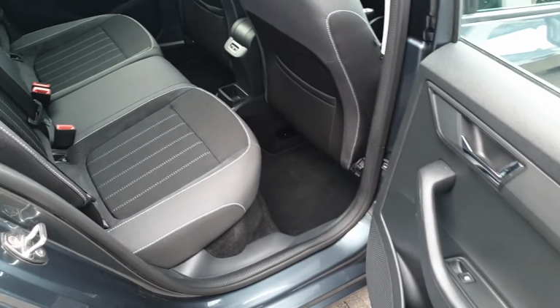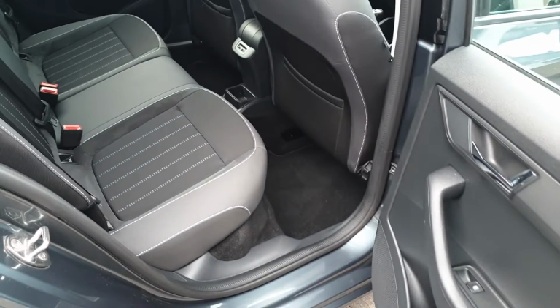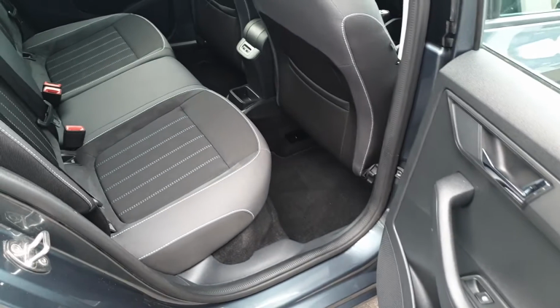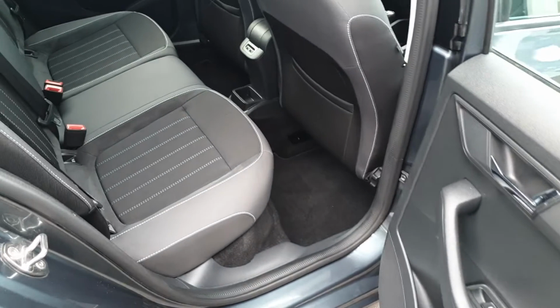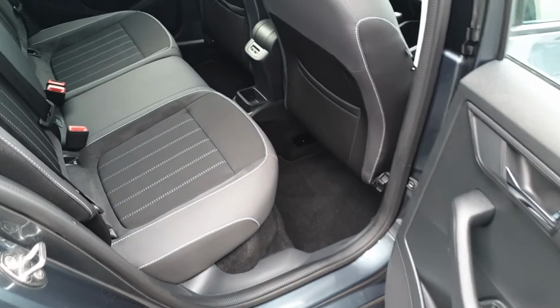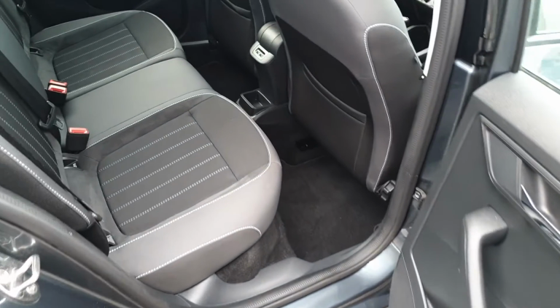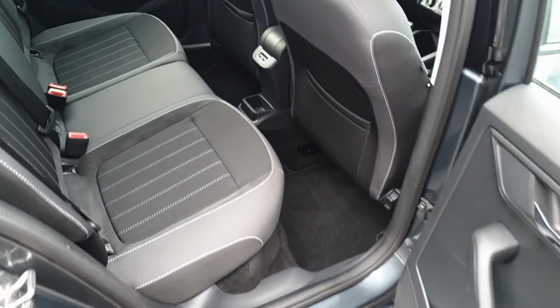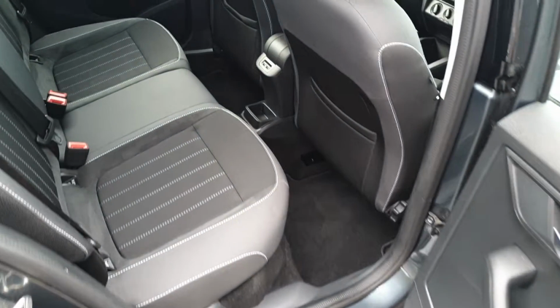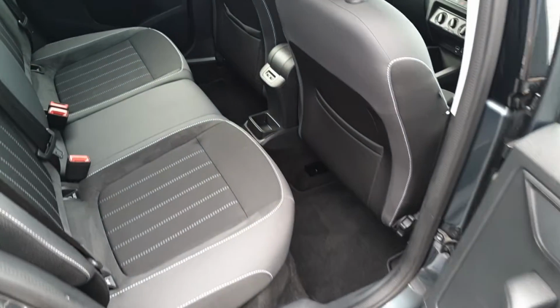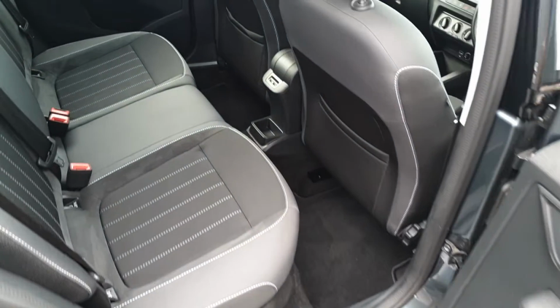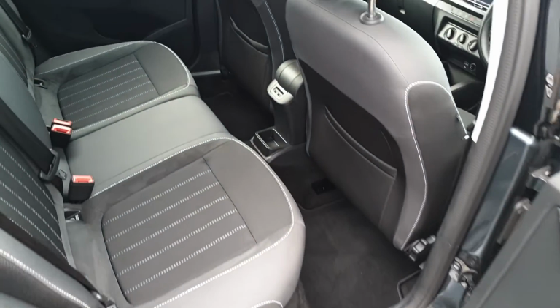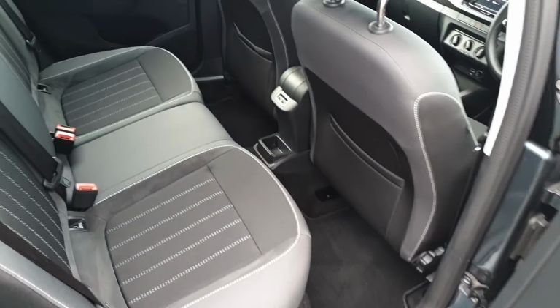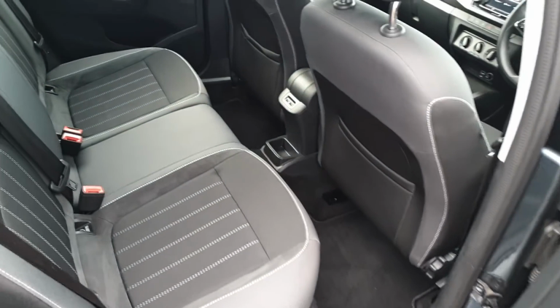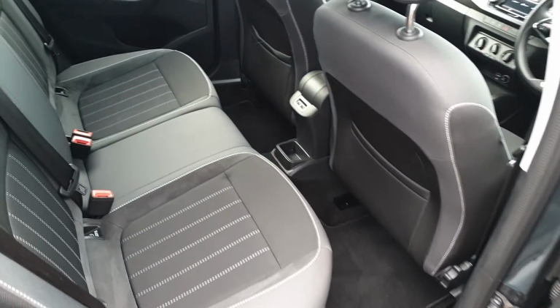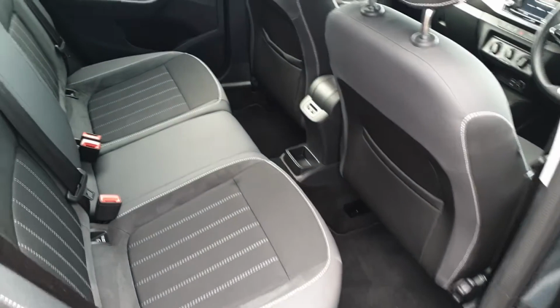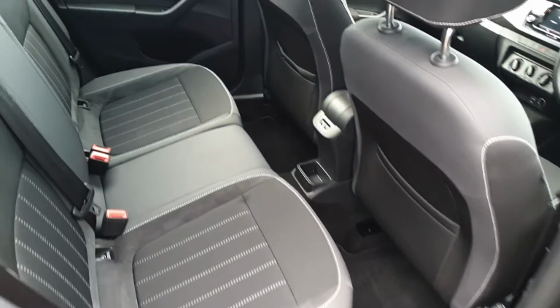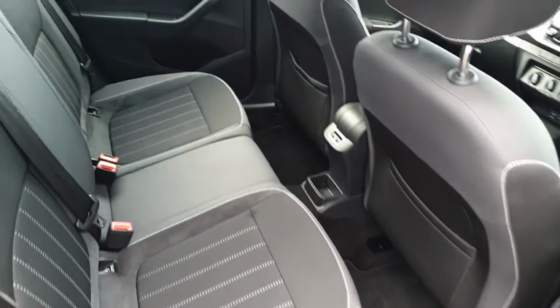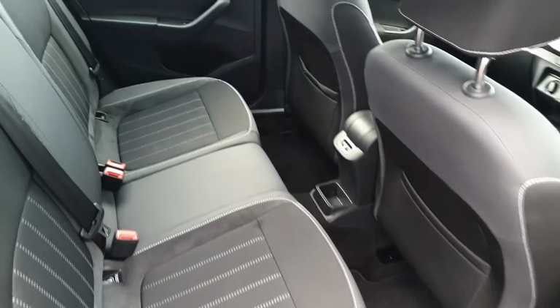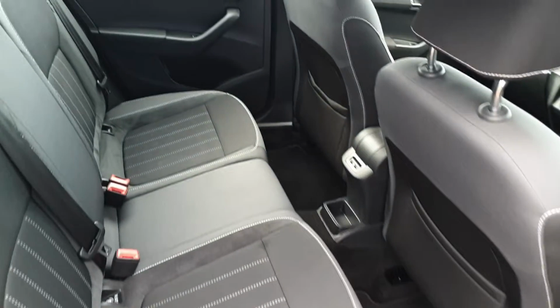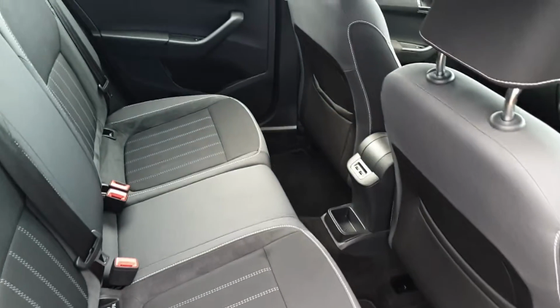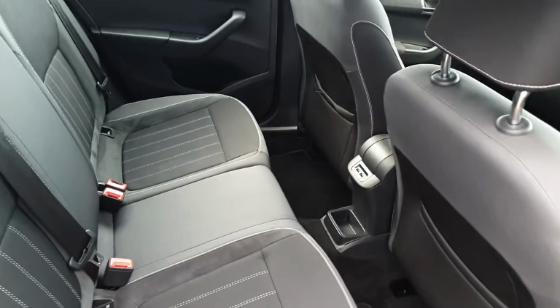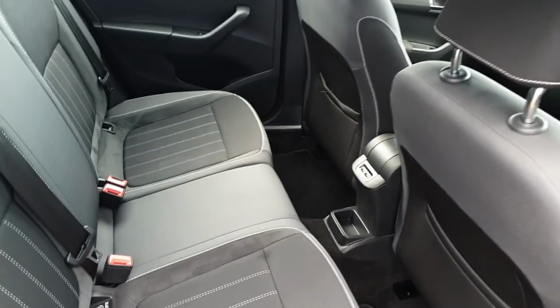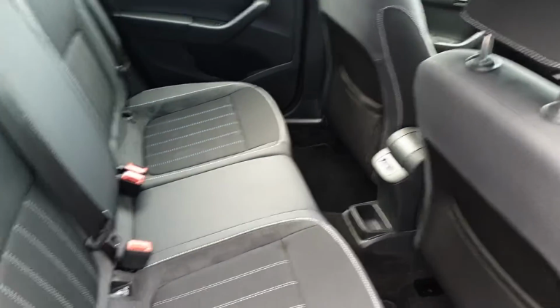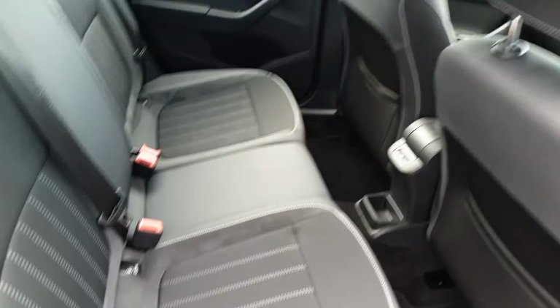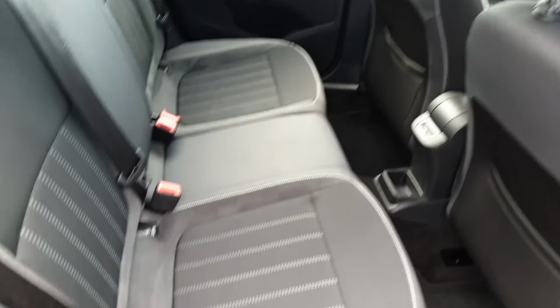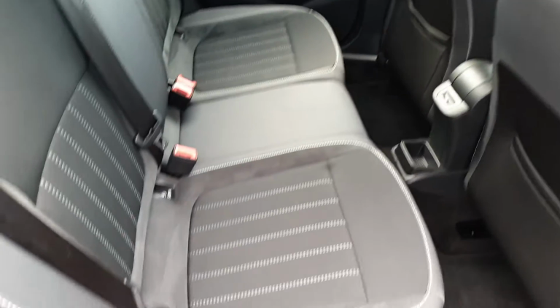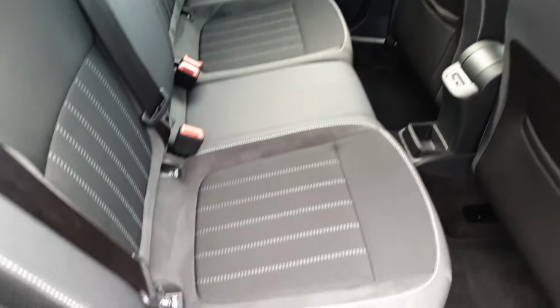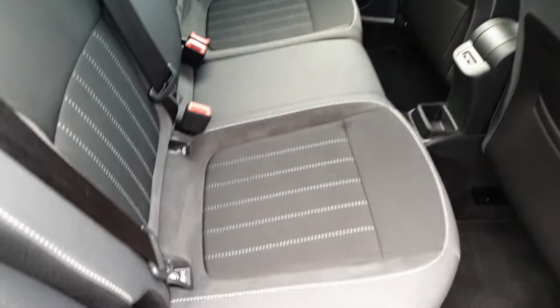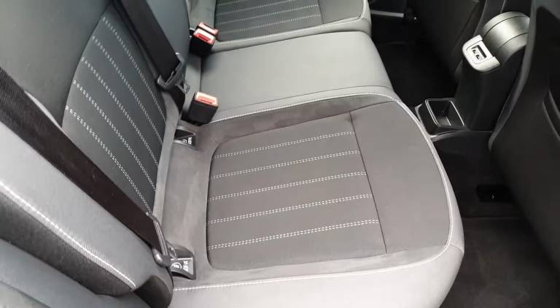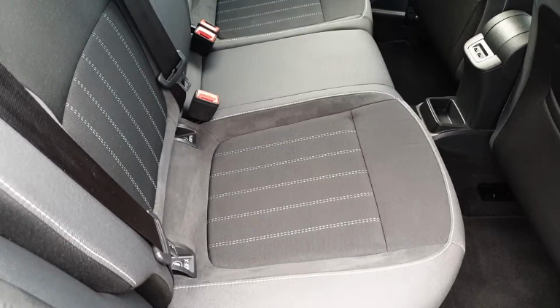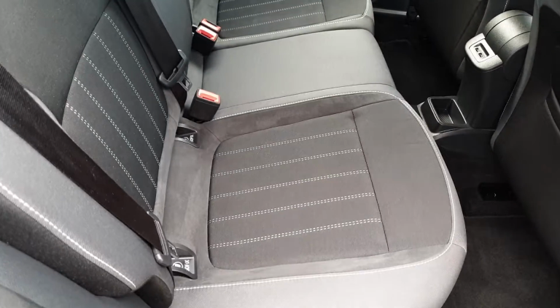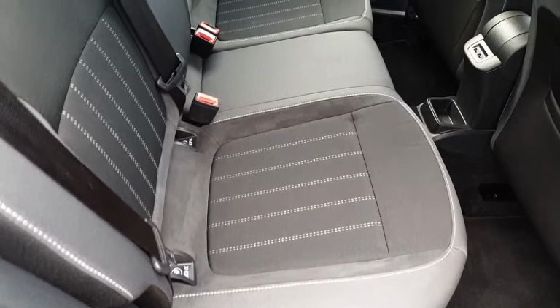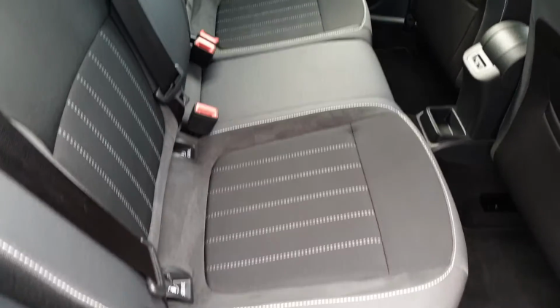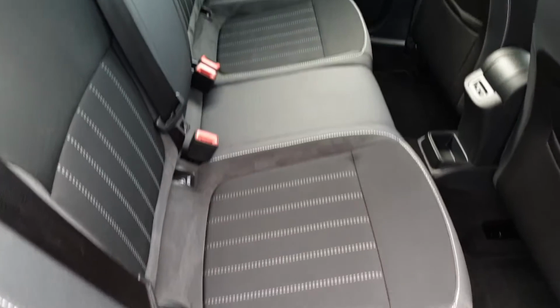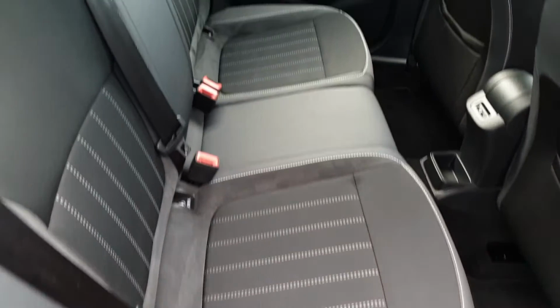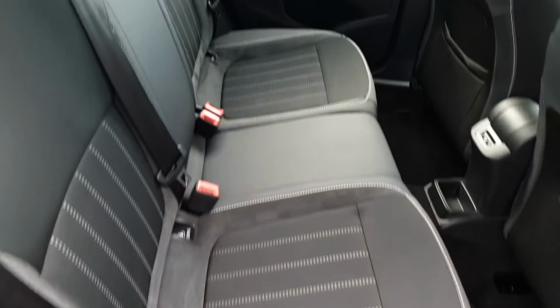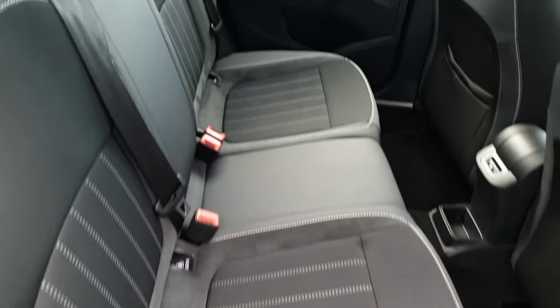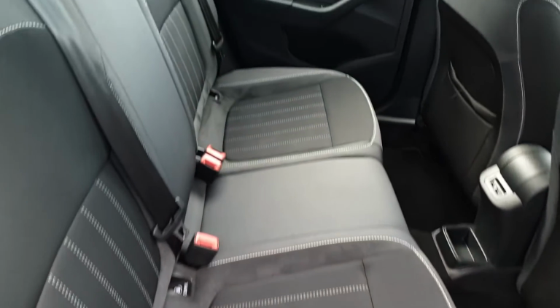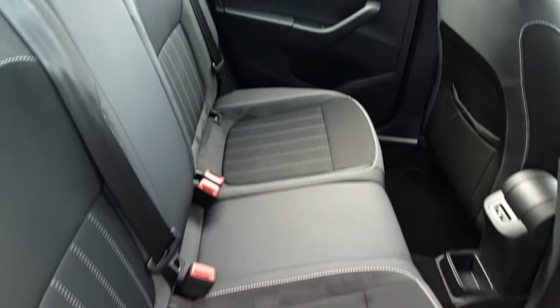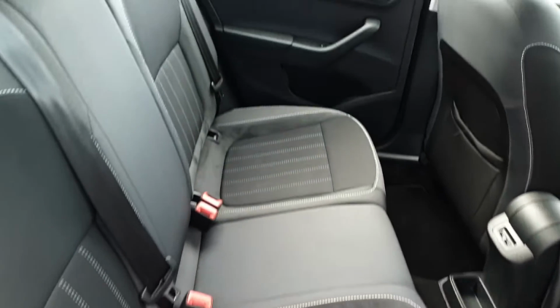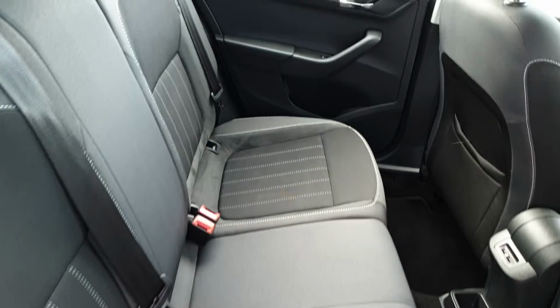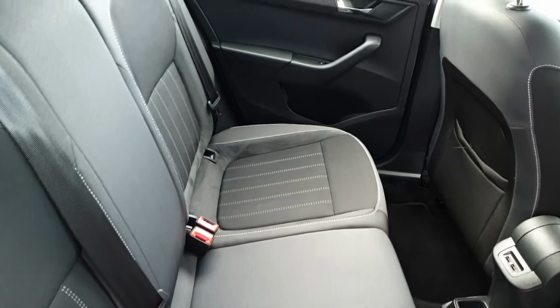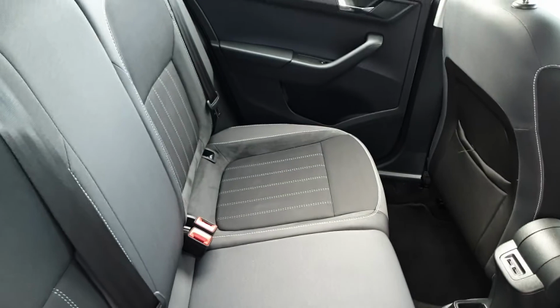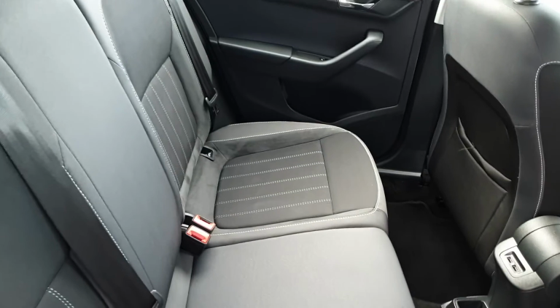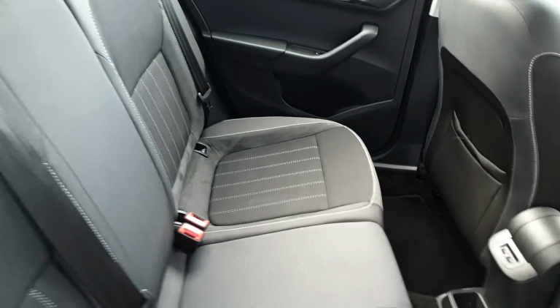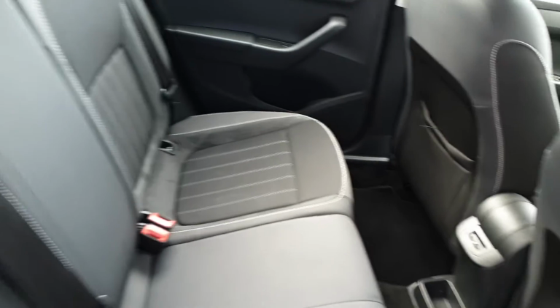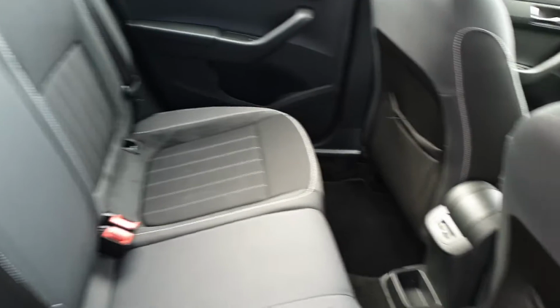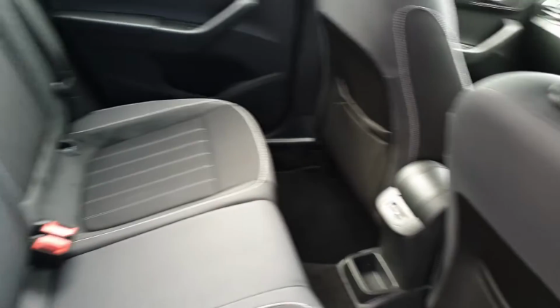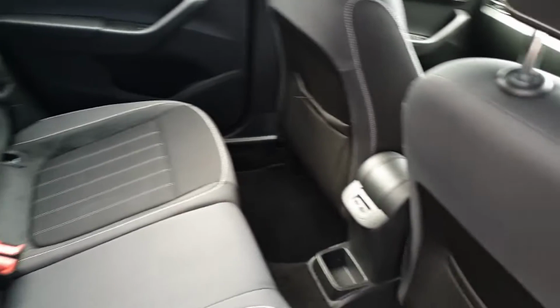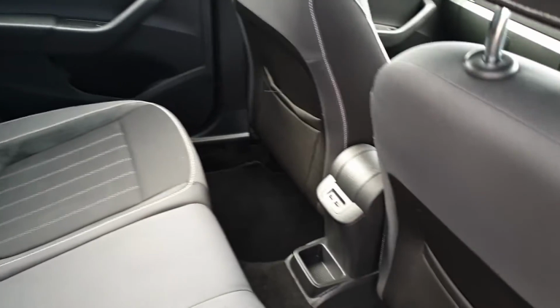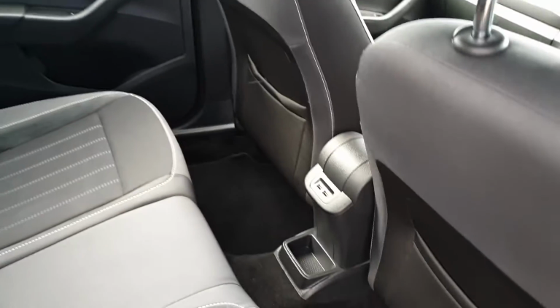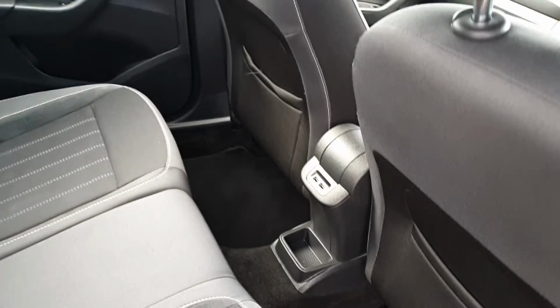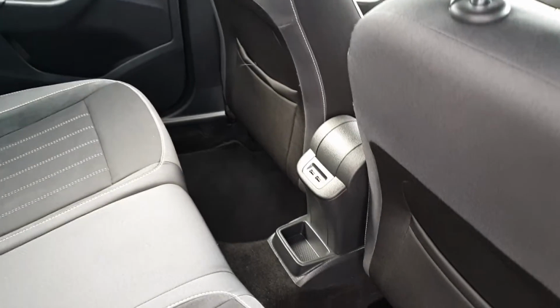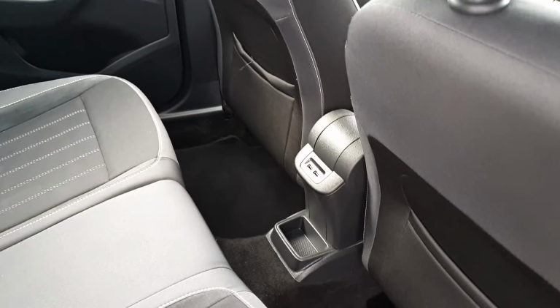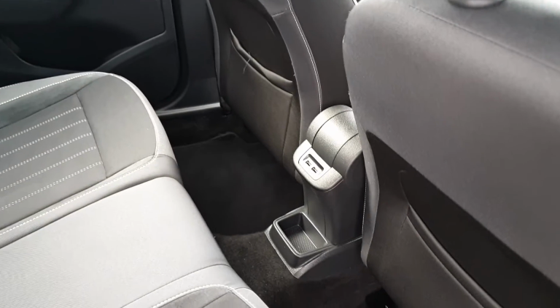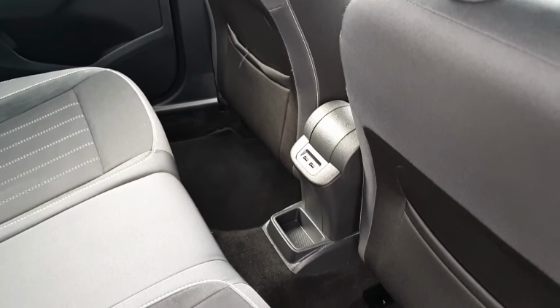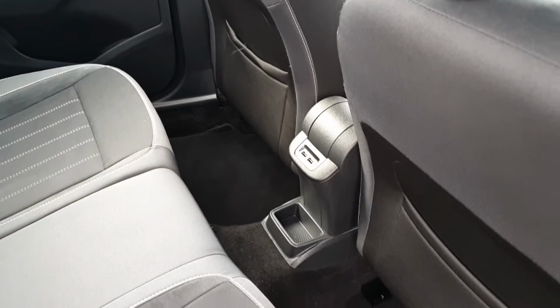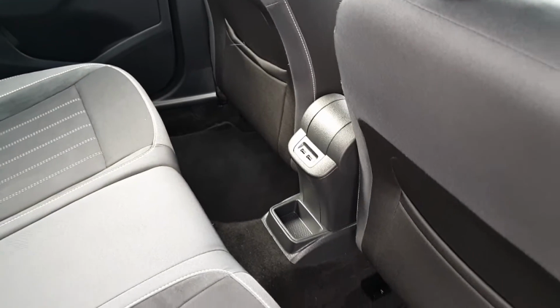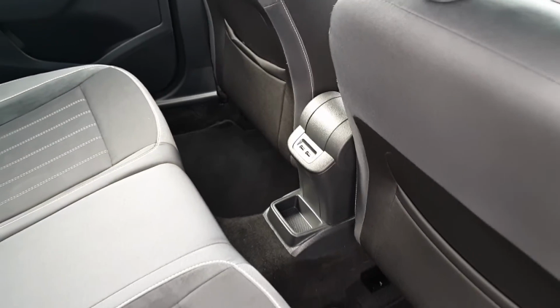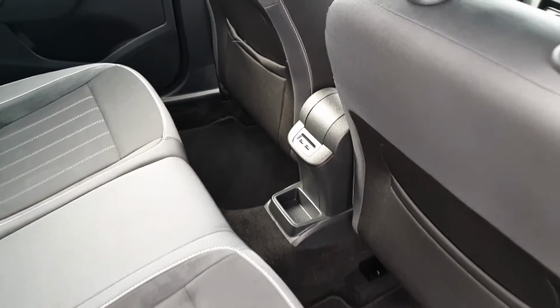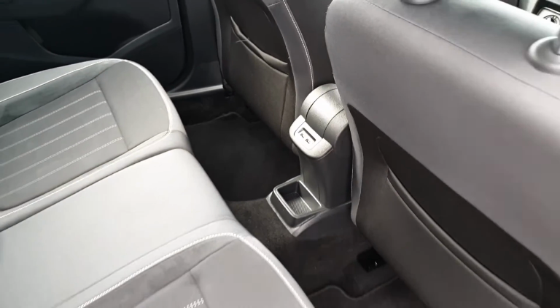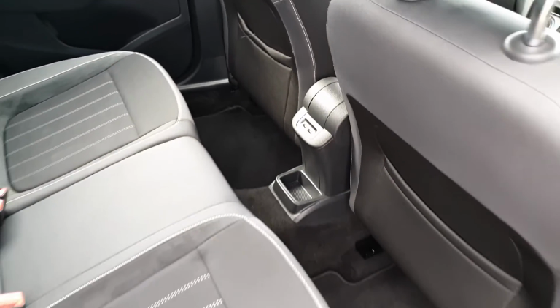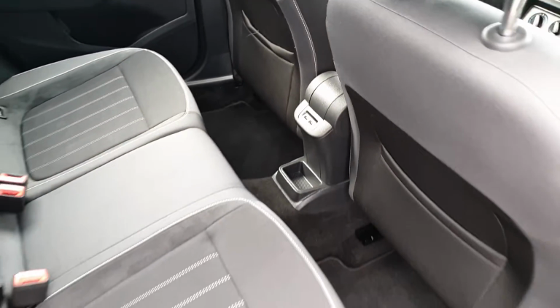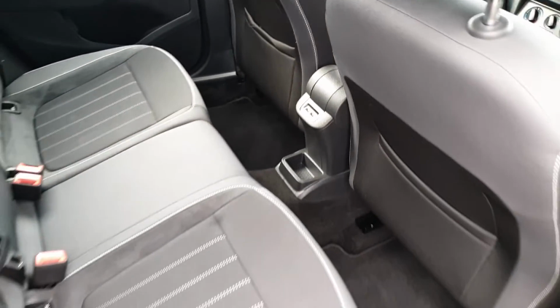There's plenty of space for three passengers across the rear bench, with two ISOFIX points on either side for child seats, and two USB ports to charge devices.